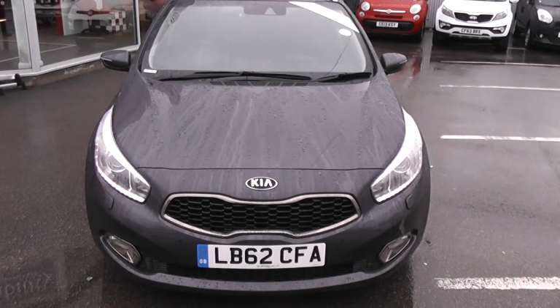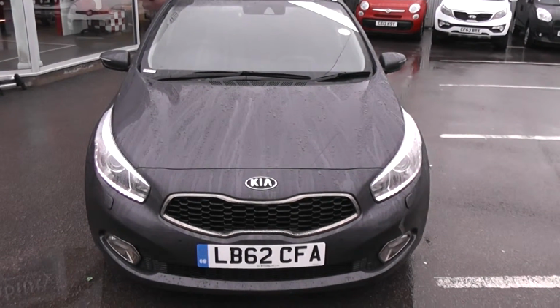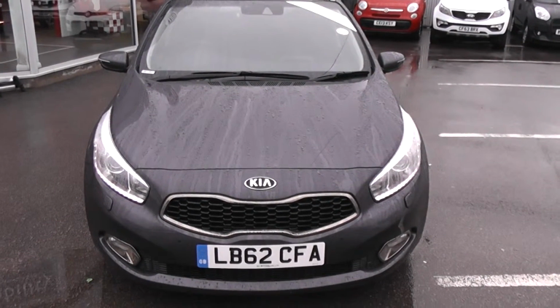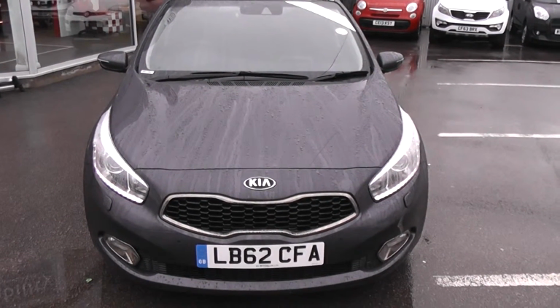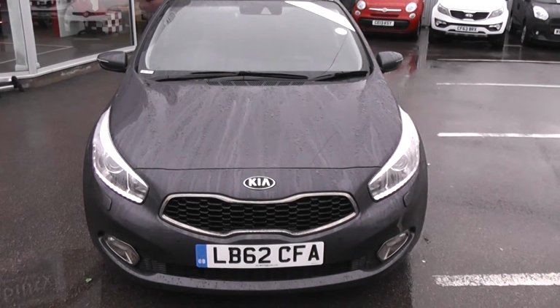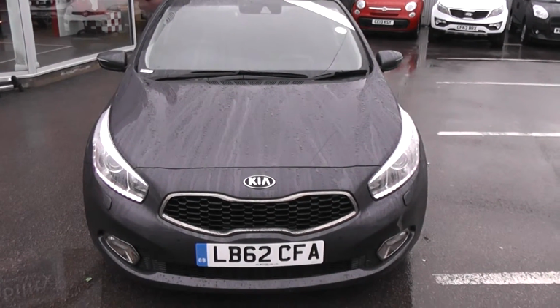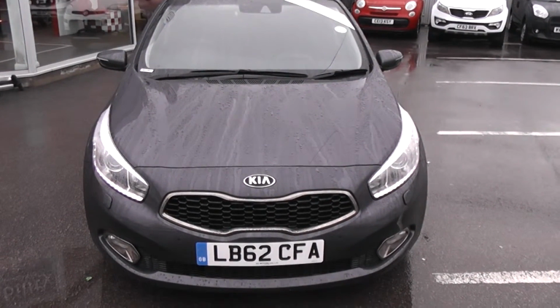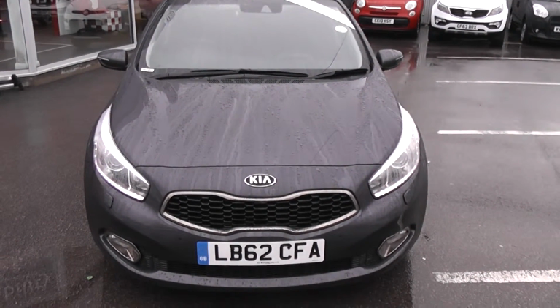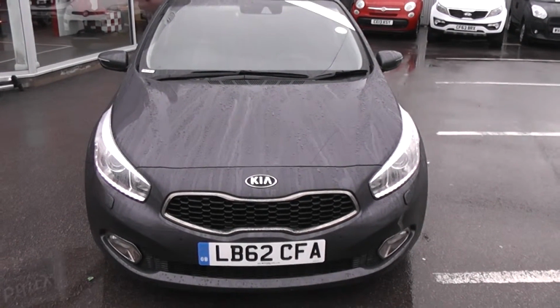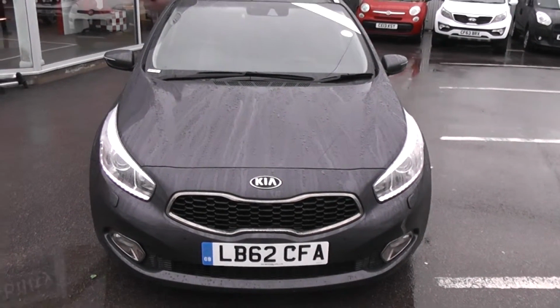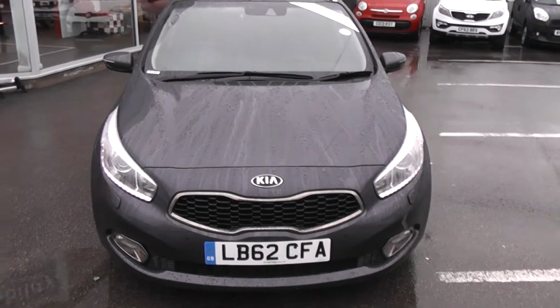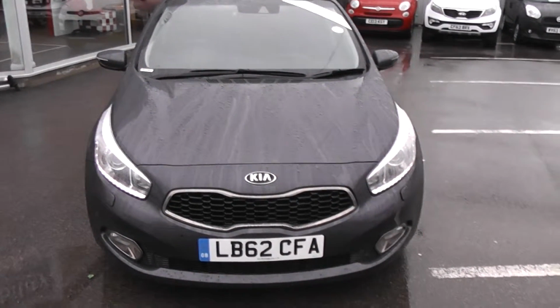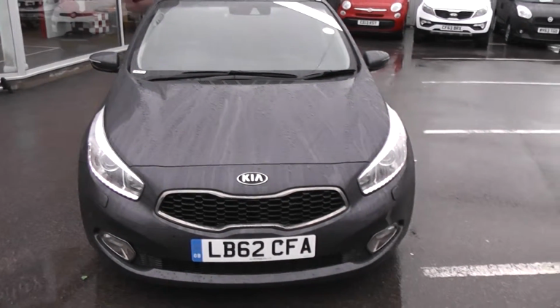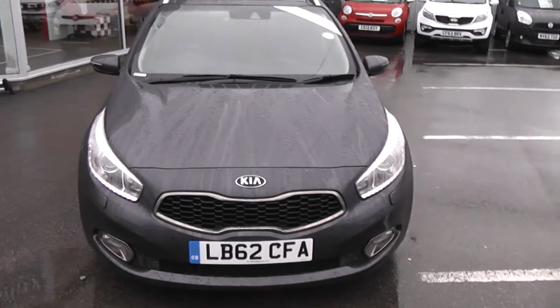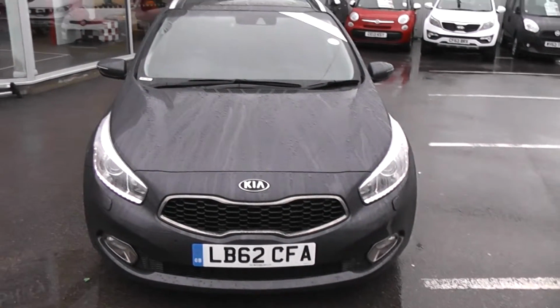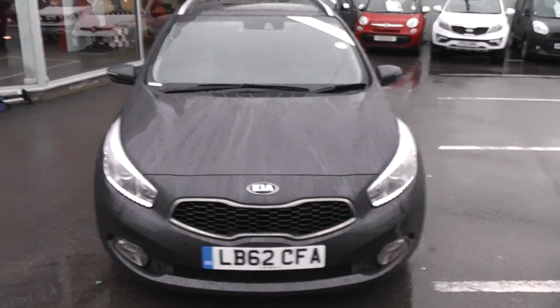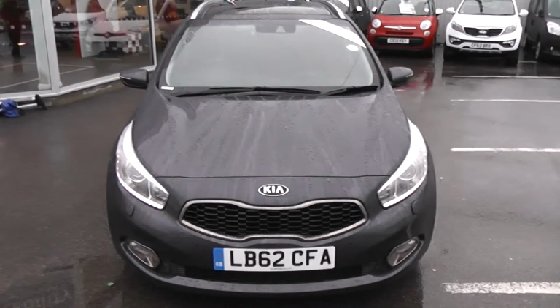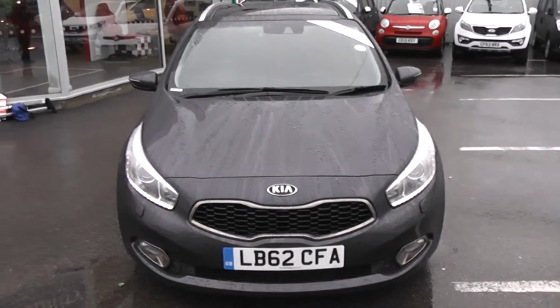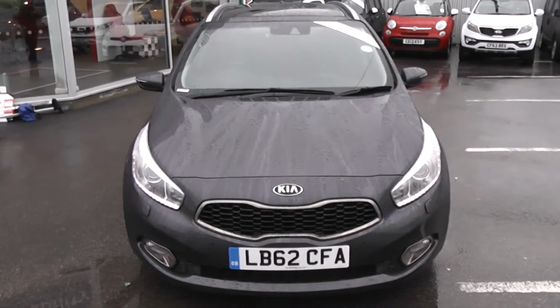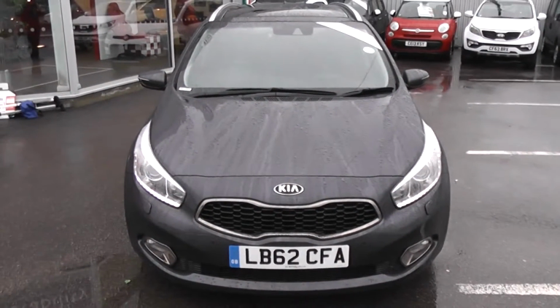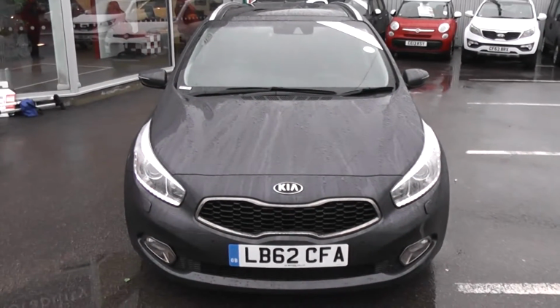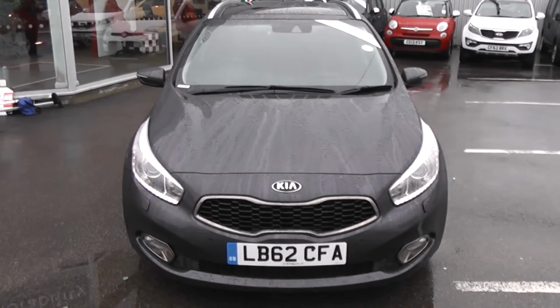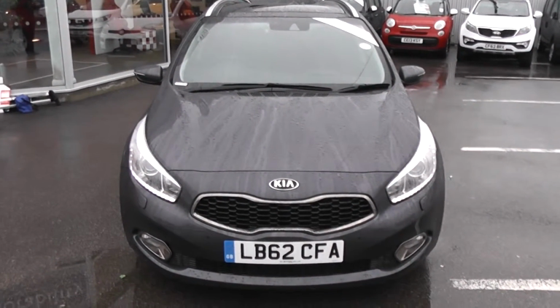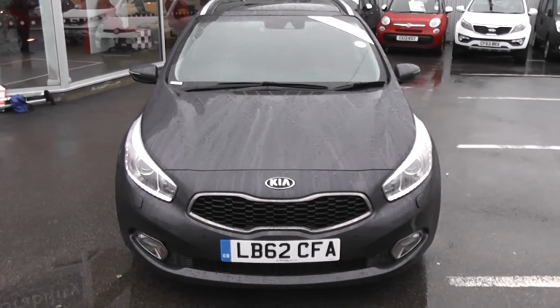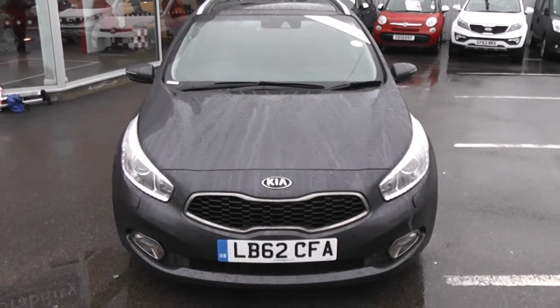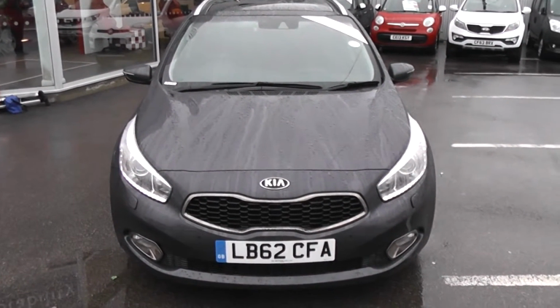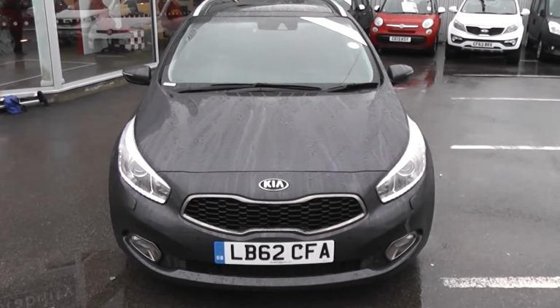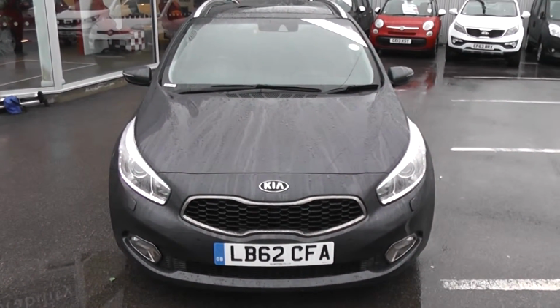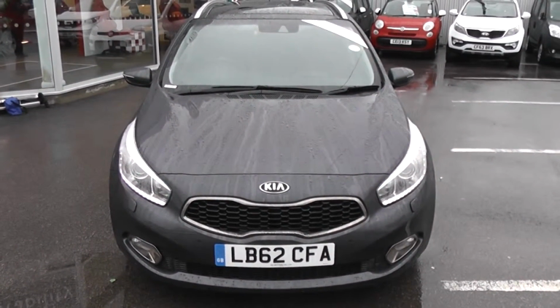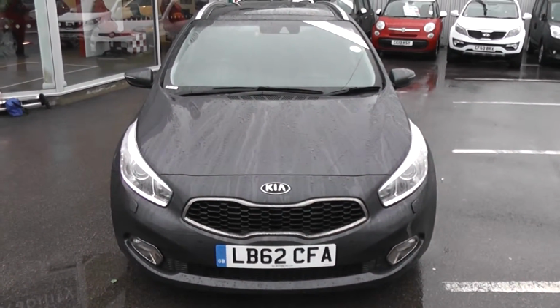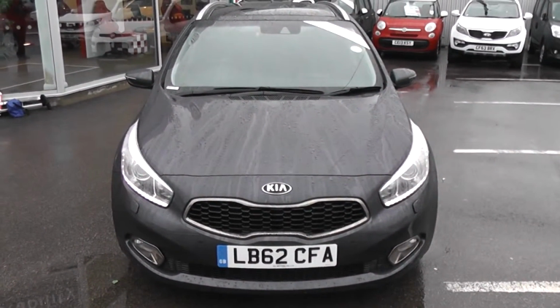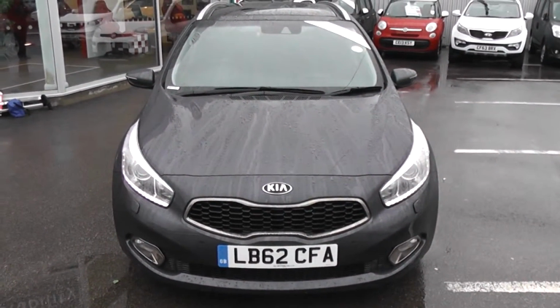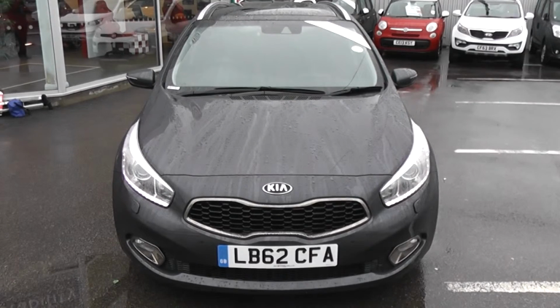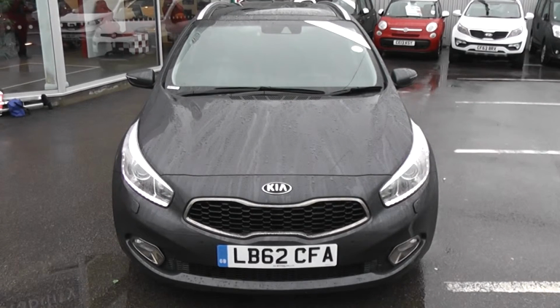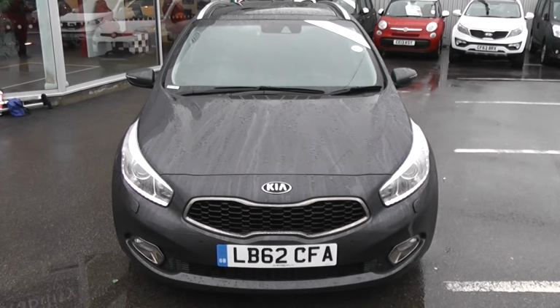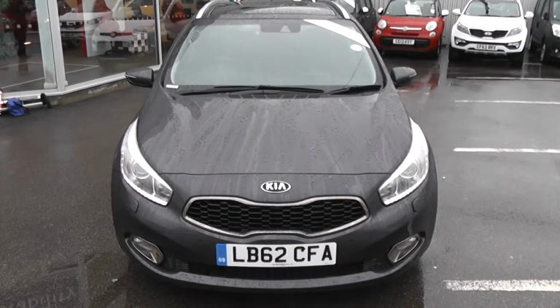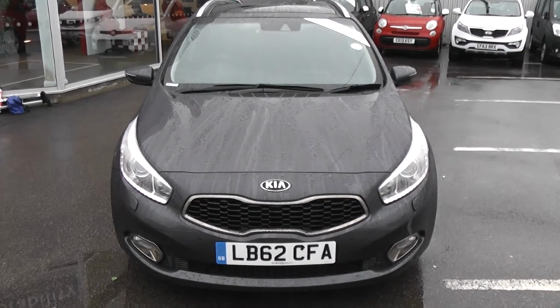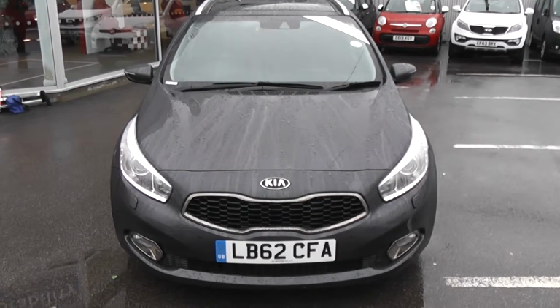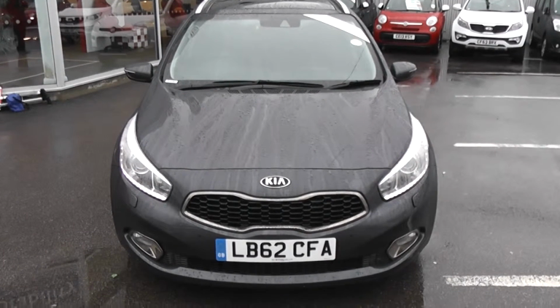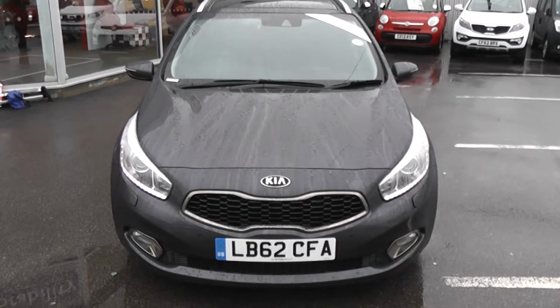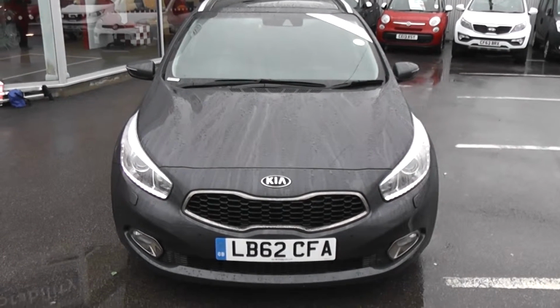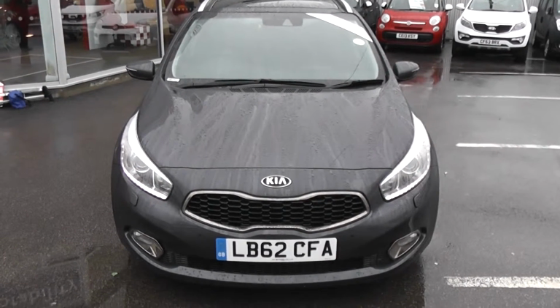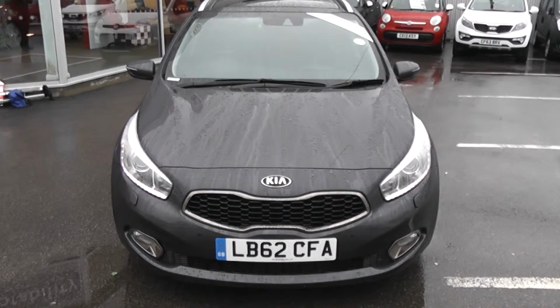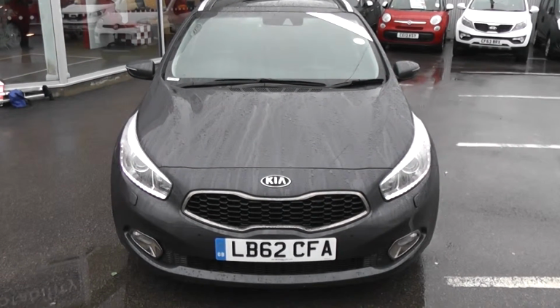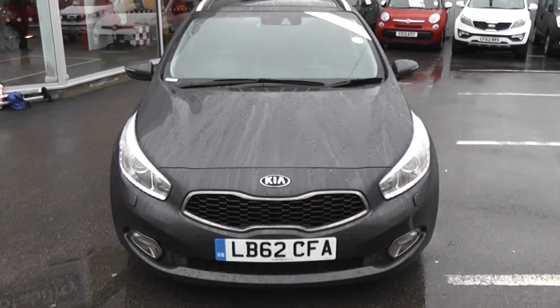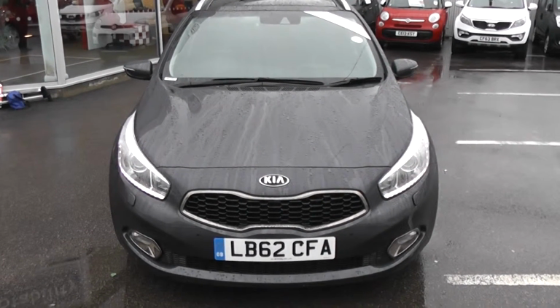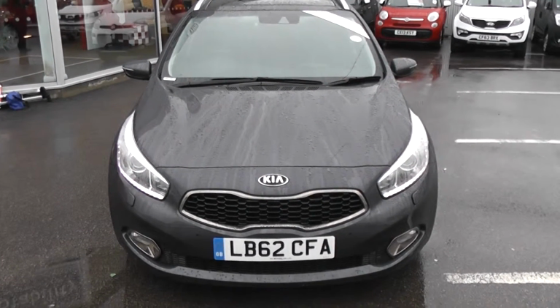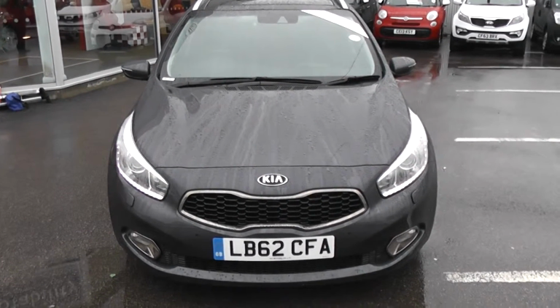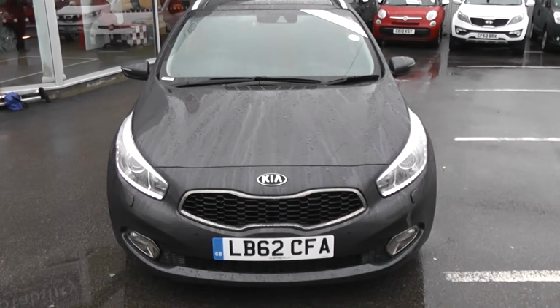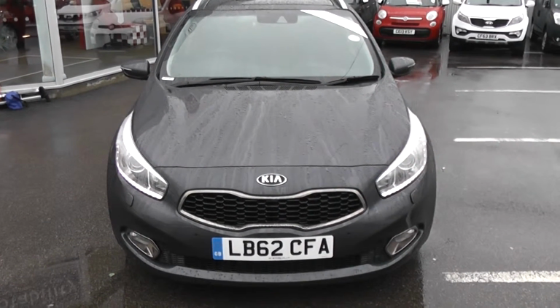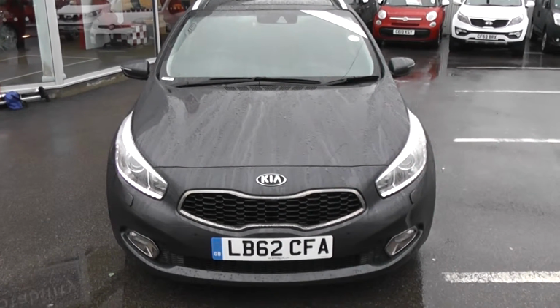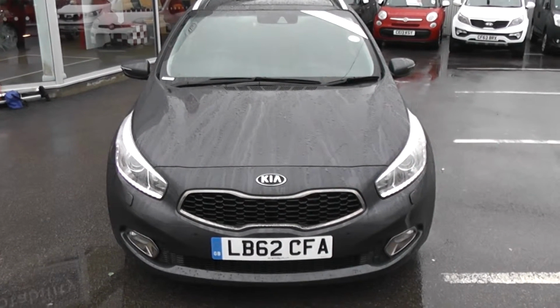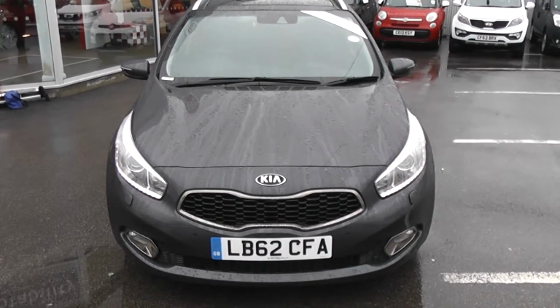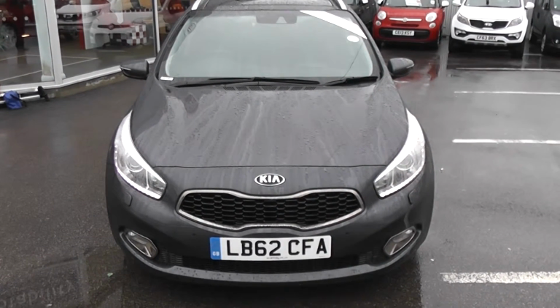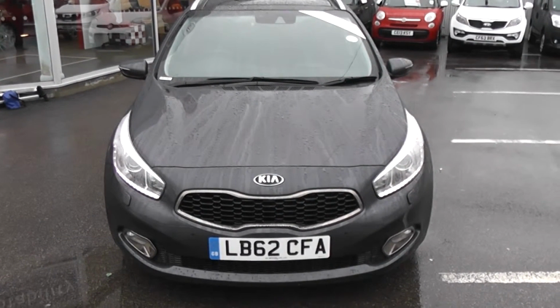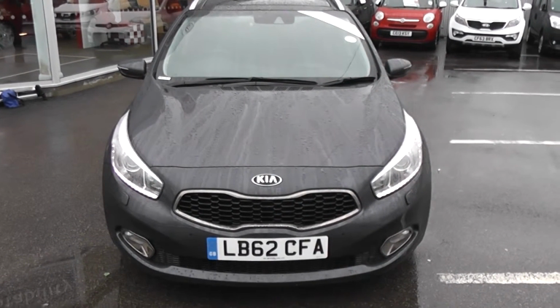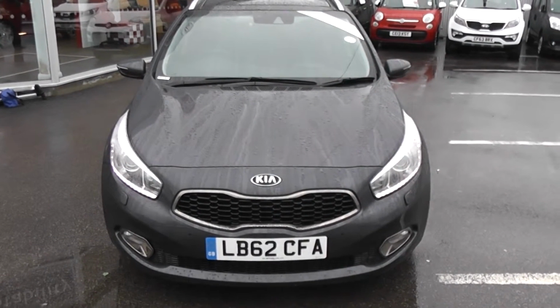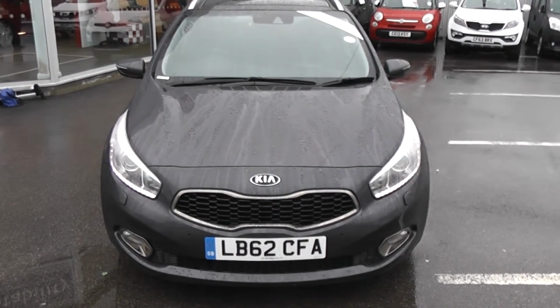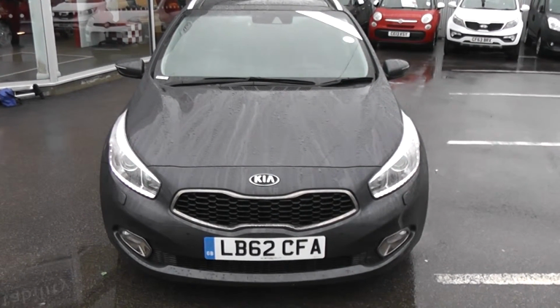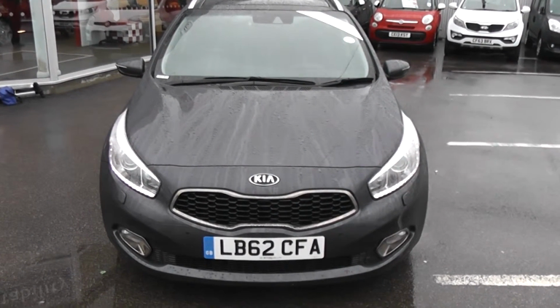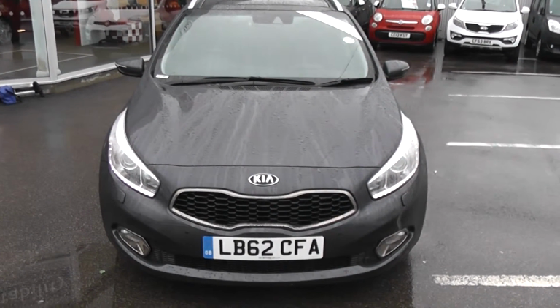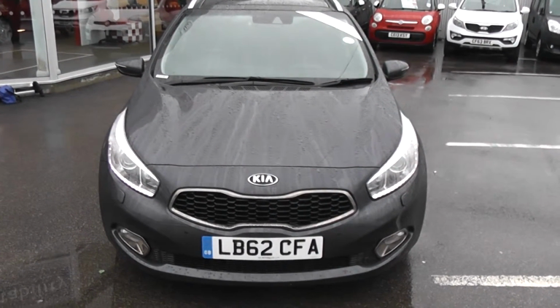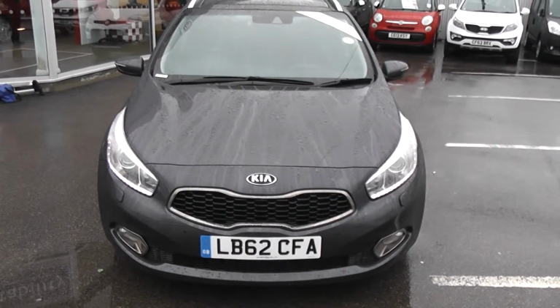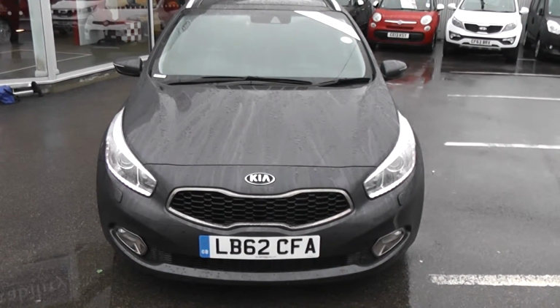Welcome to Wessex Gouges on Panarth Road in Cardiff. Today we have a Kia Seed Level 4. It comes on a 62 plate and is in a grey colour.